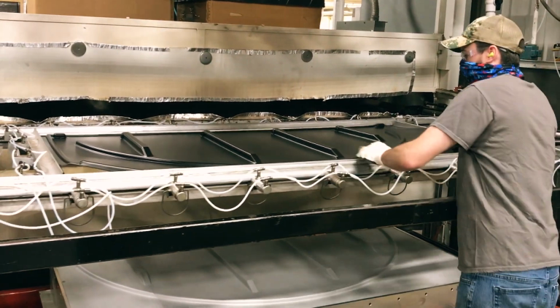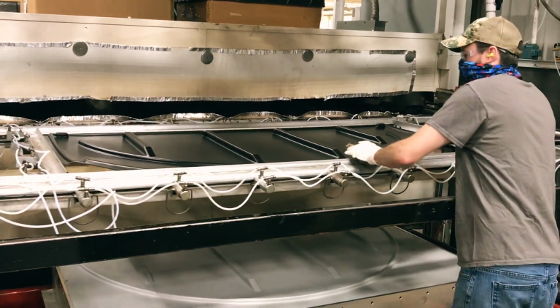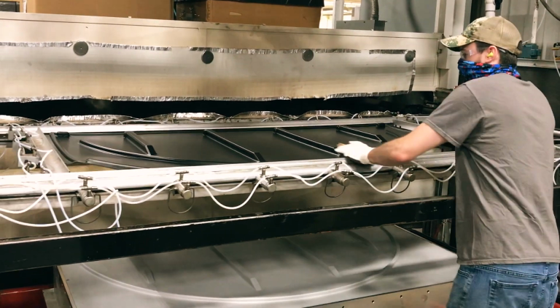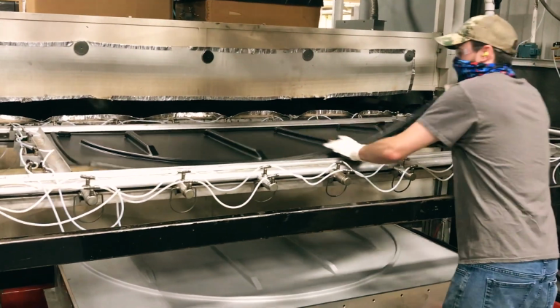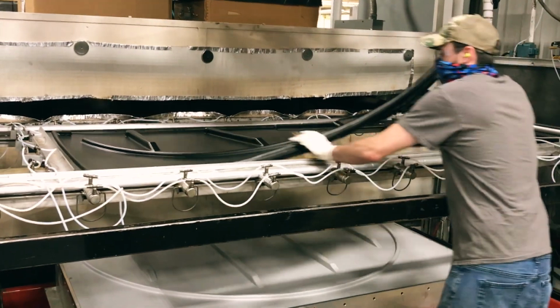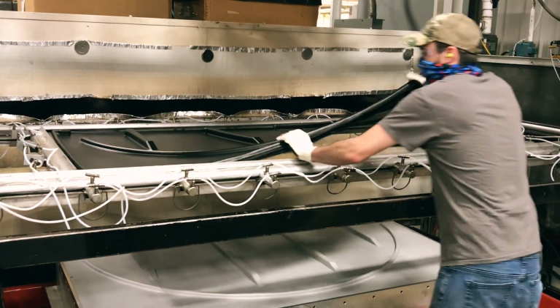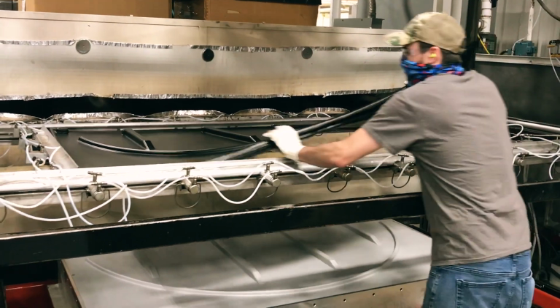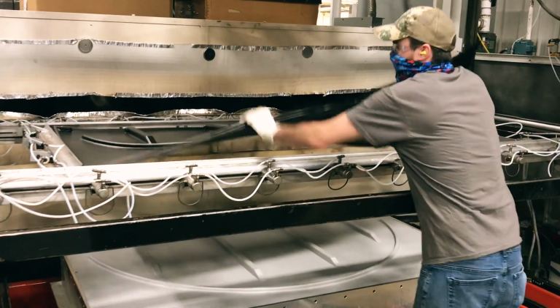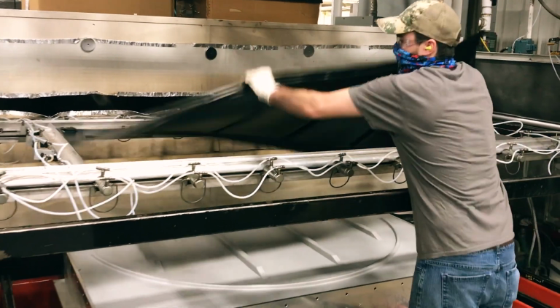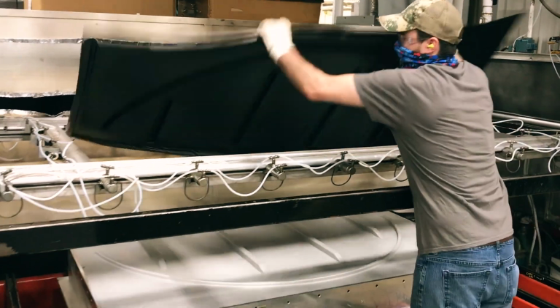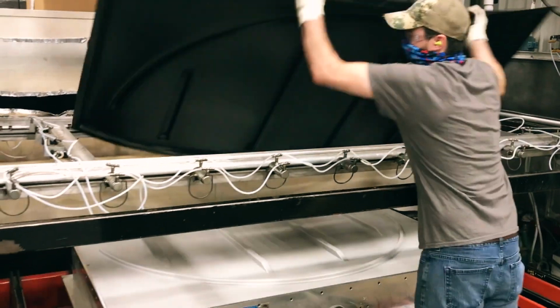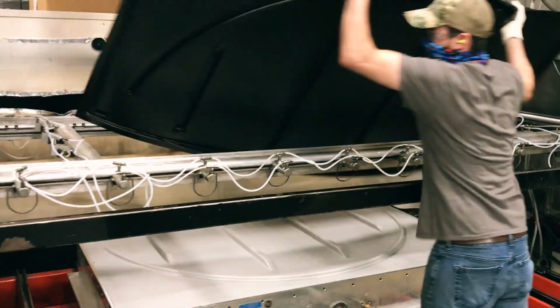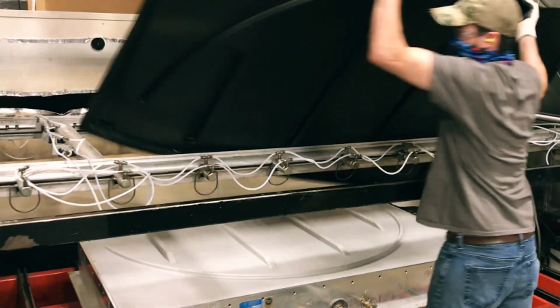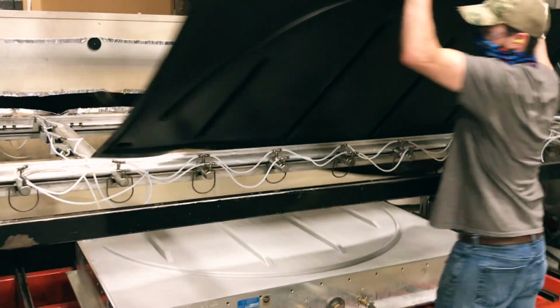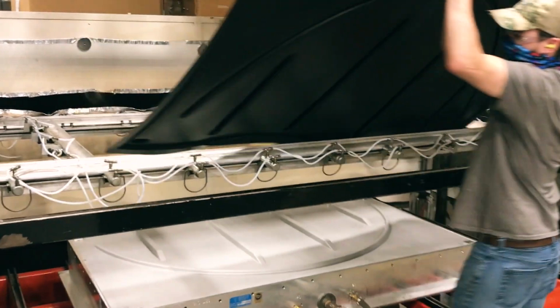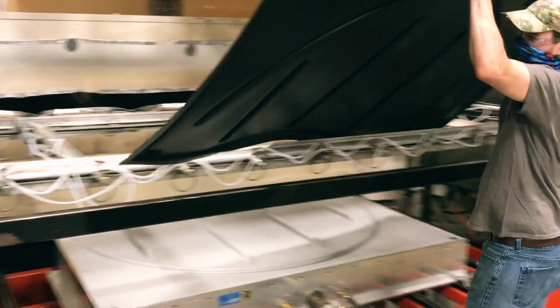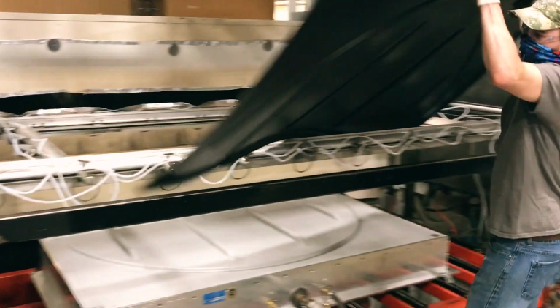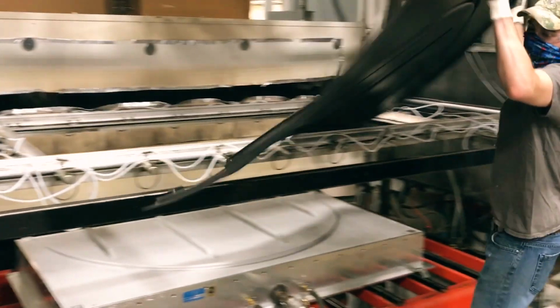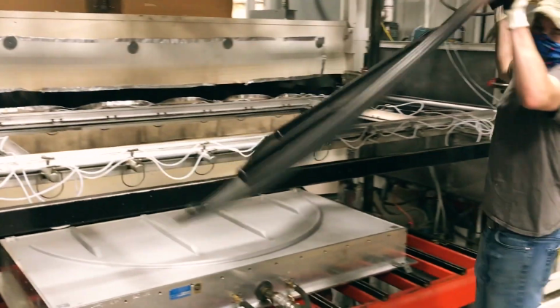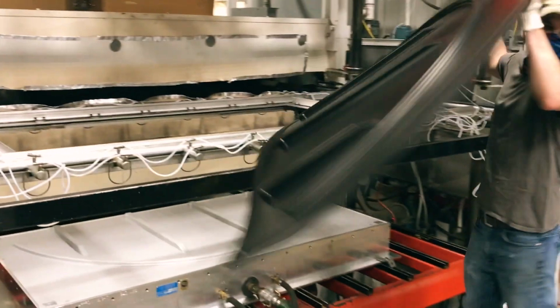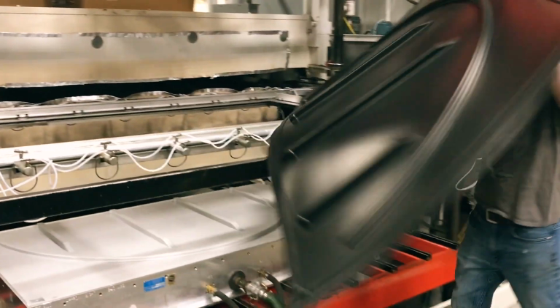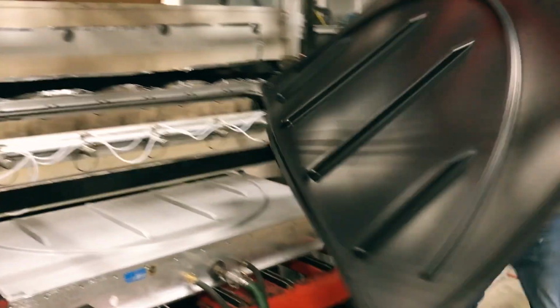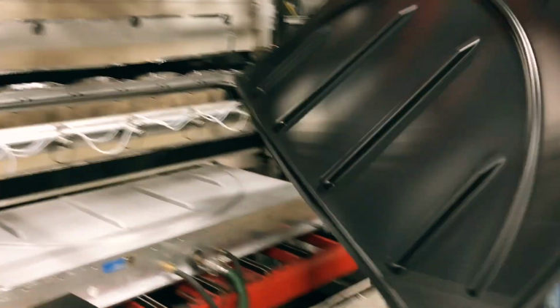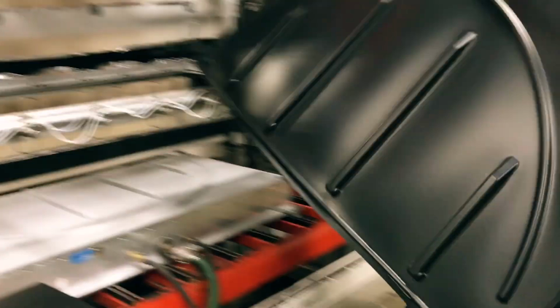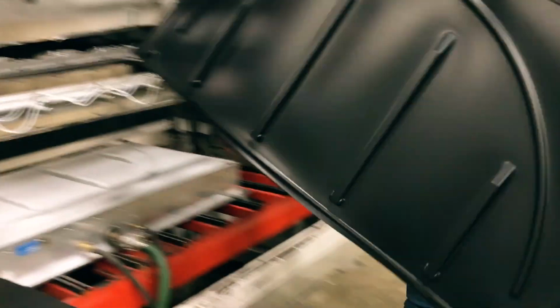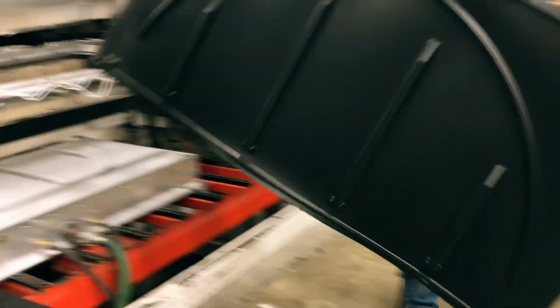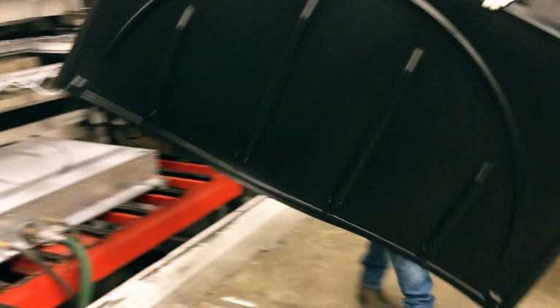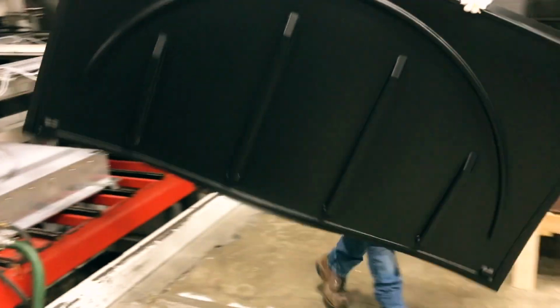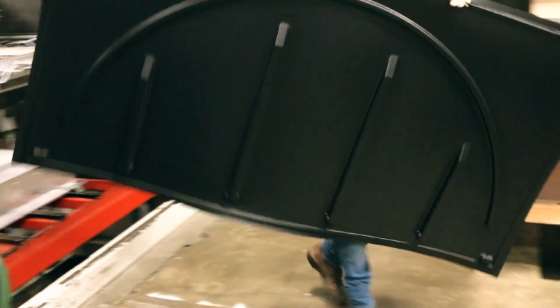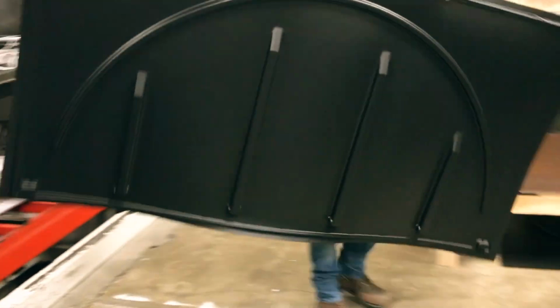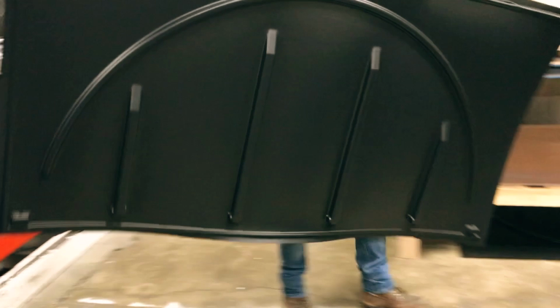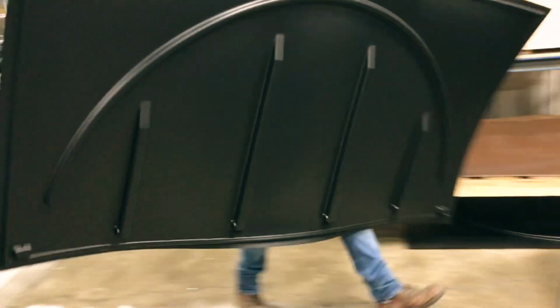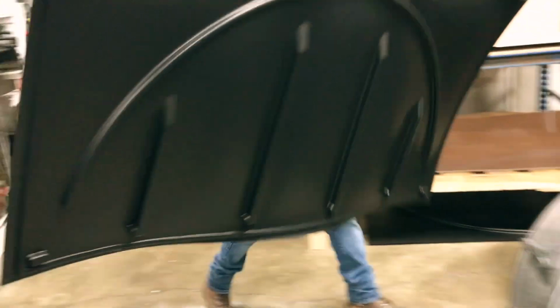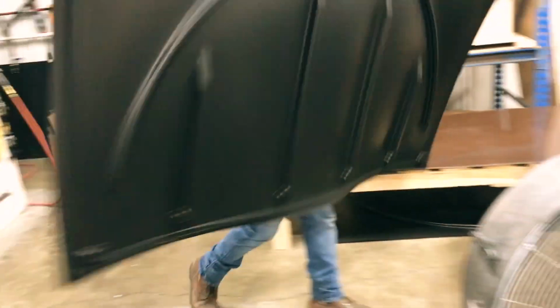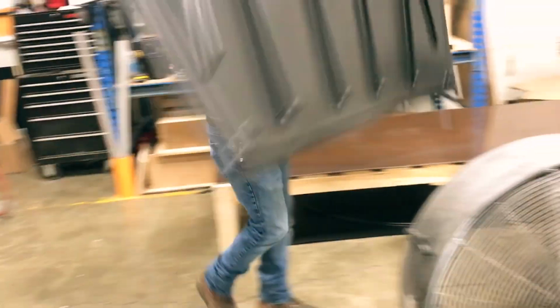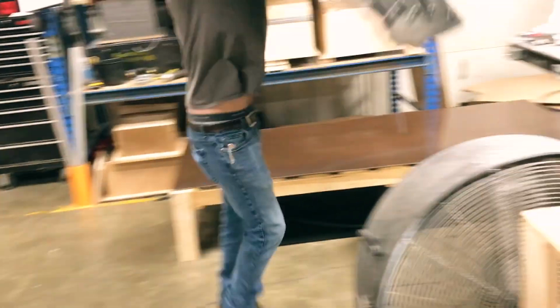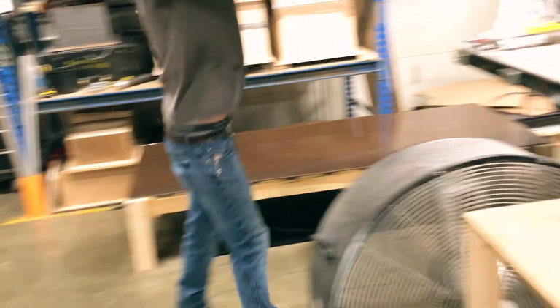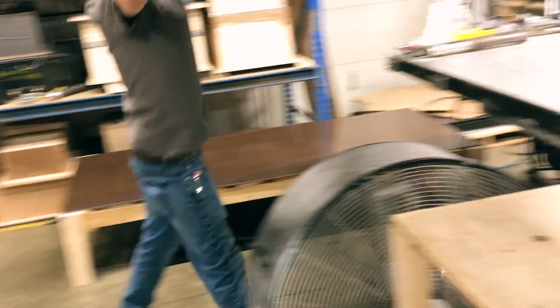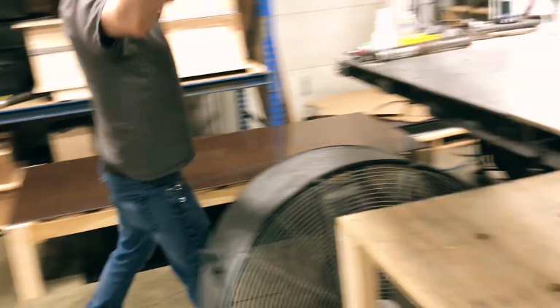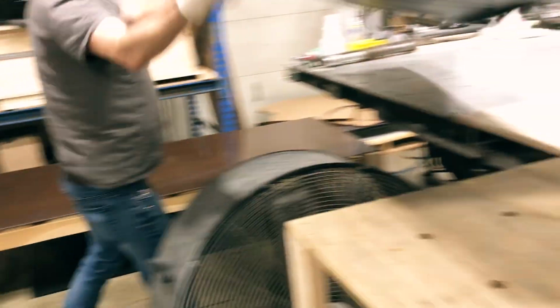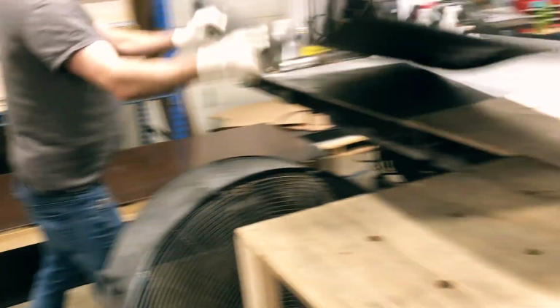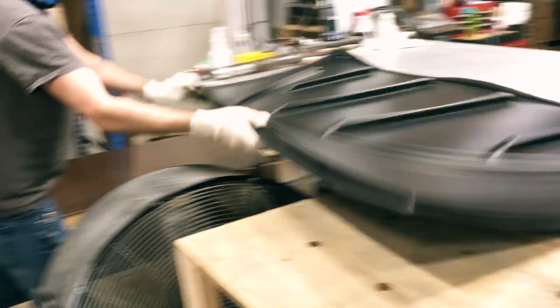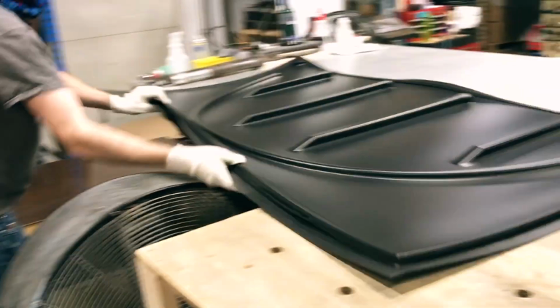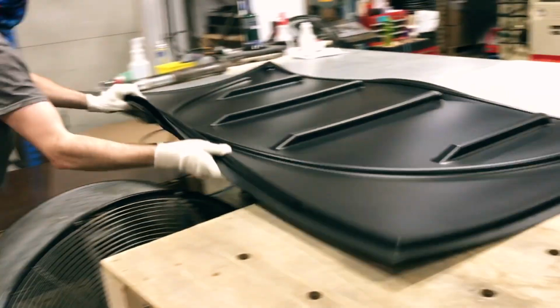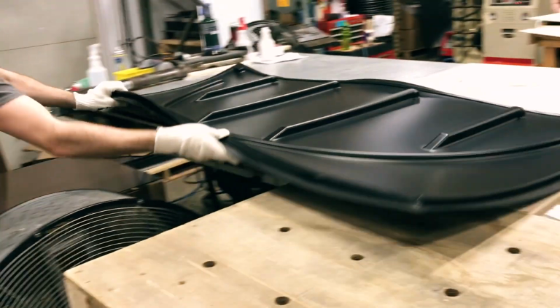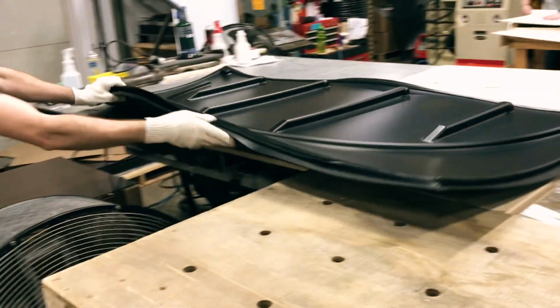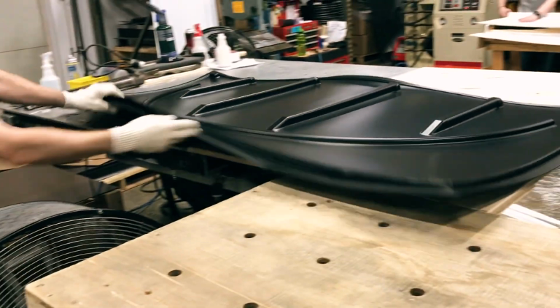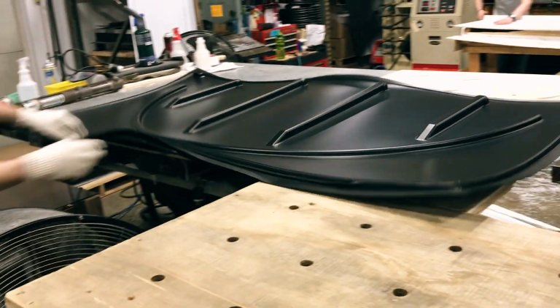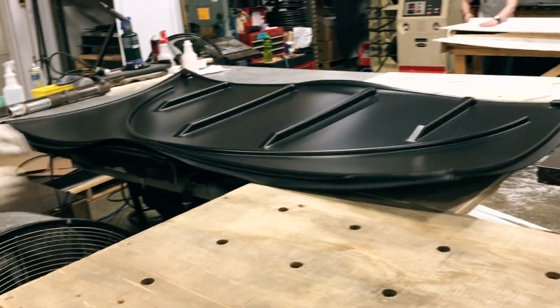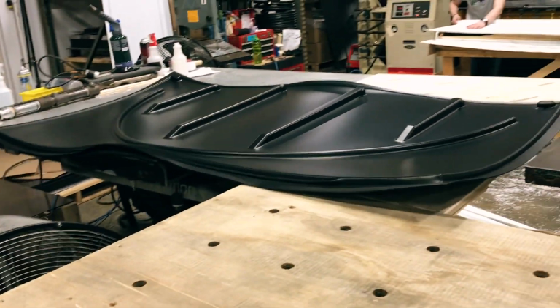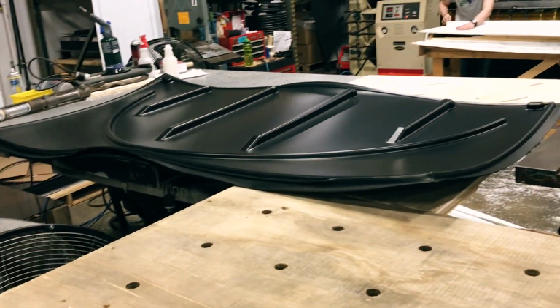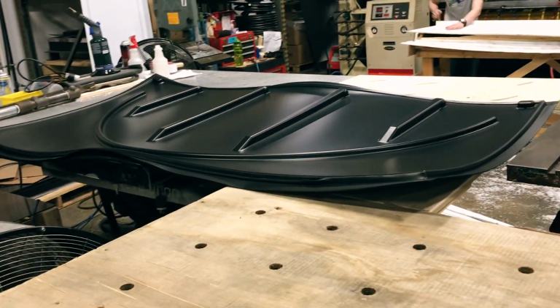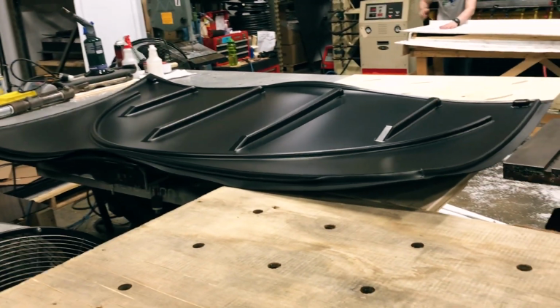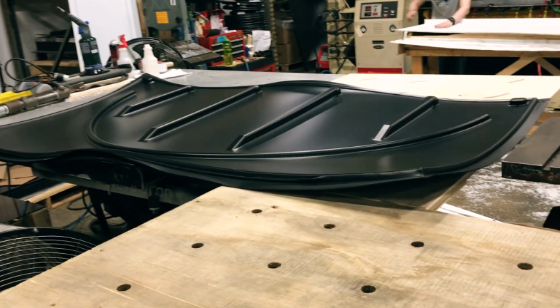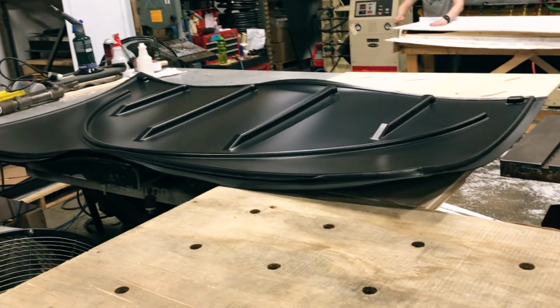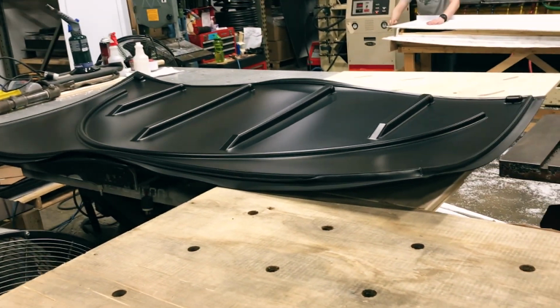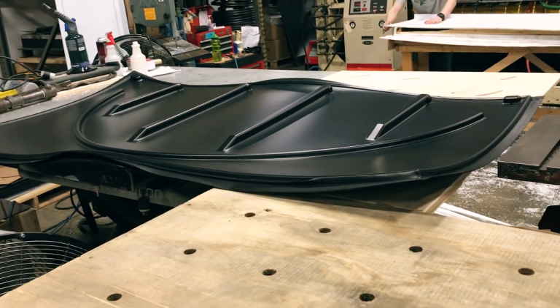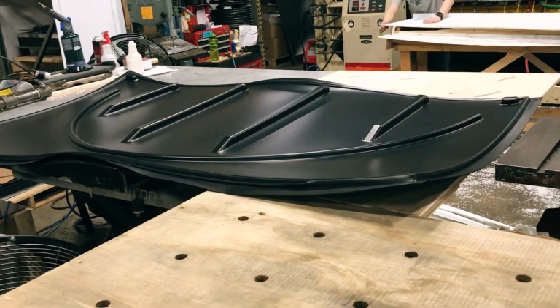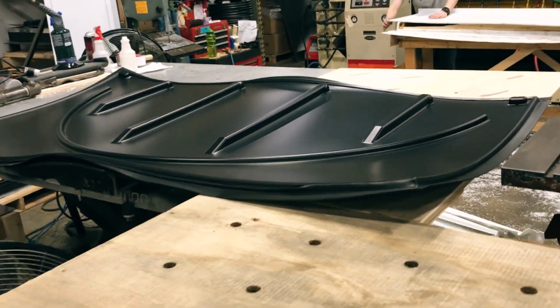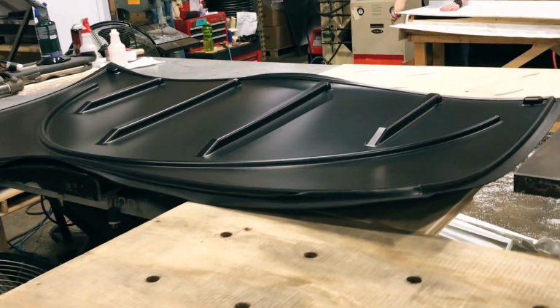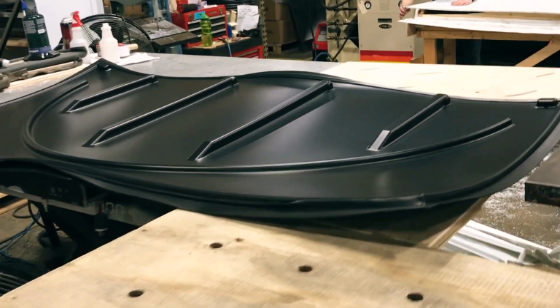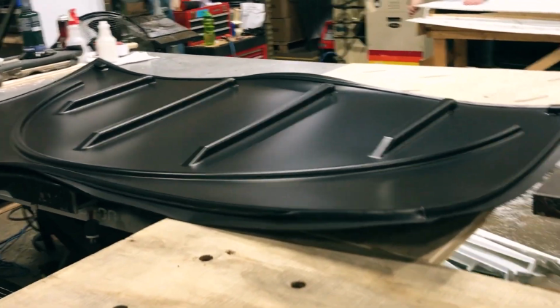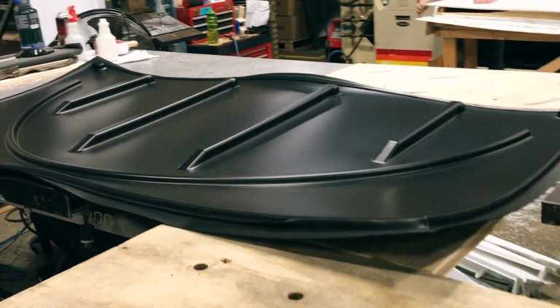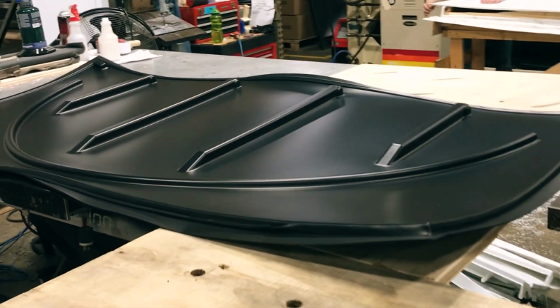Once it is done cooling, the formed part is removed from the clamps and then is trimmed to get rid of excess scrap, which is then recycled.